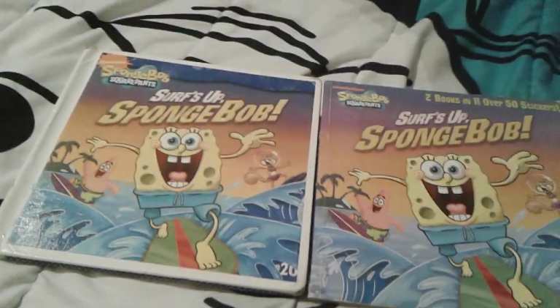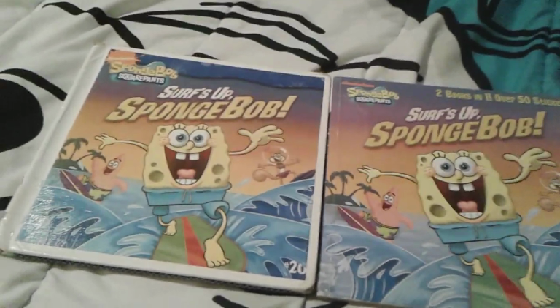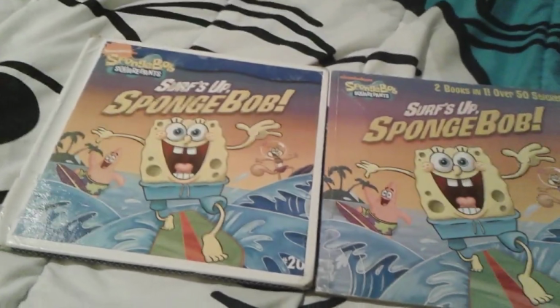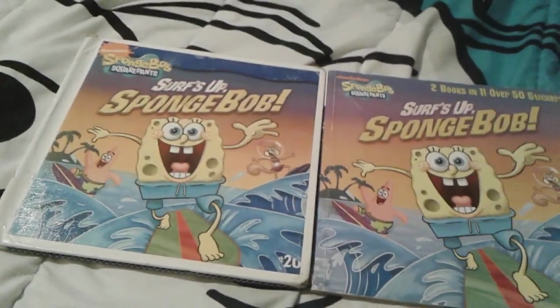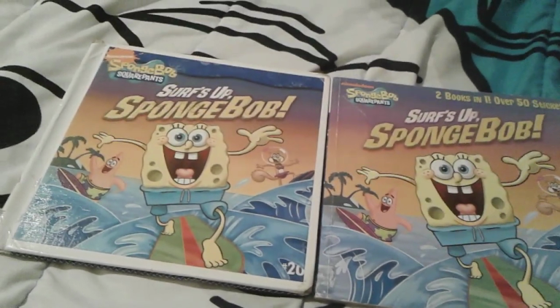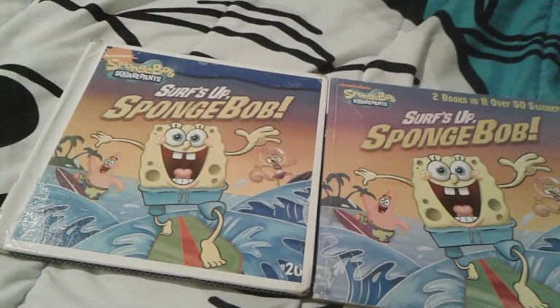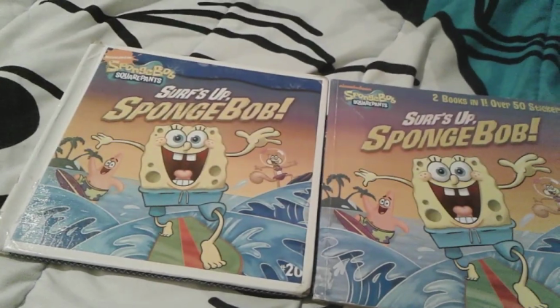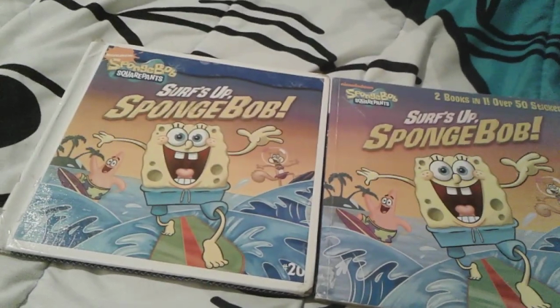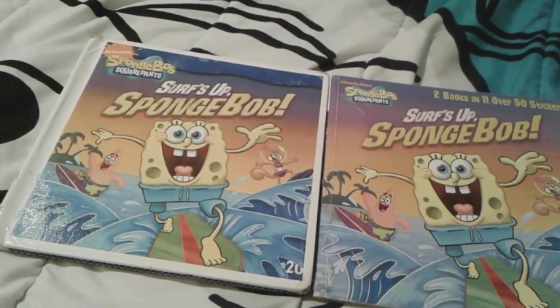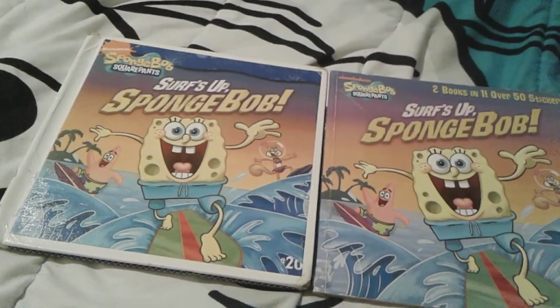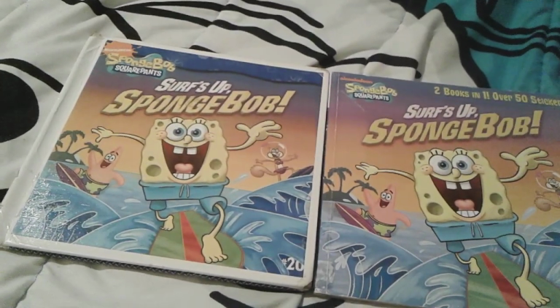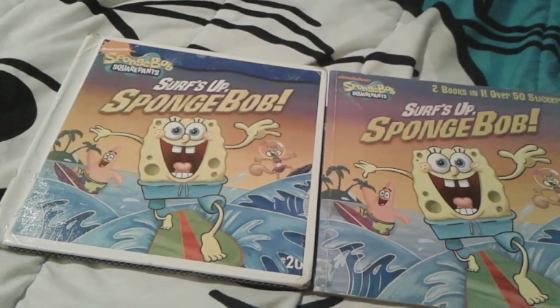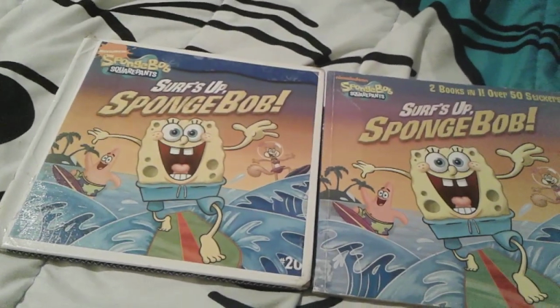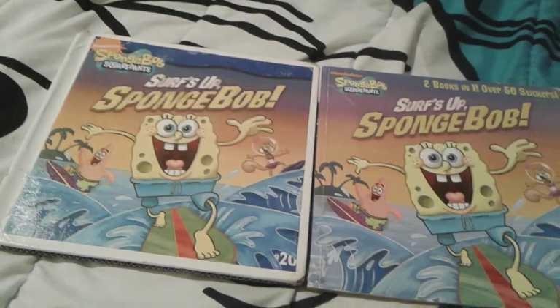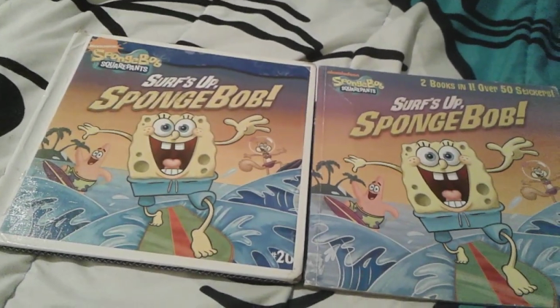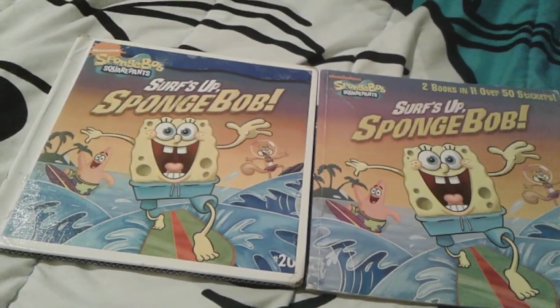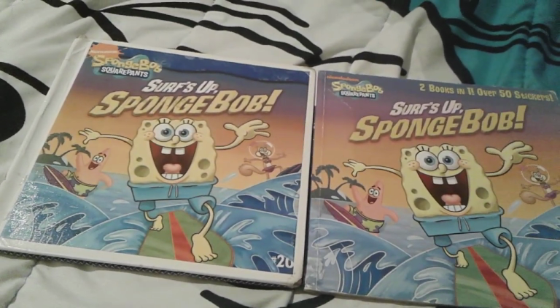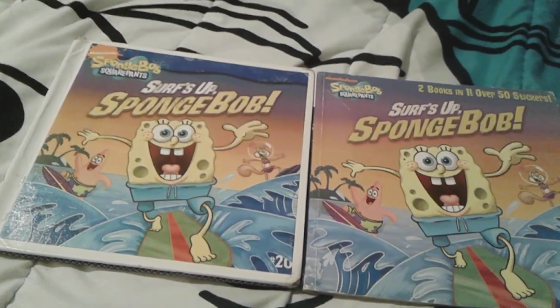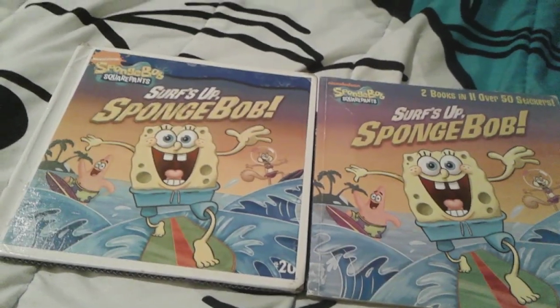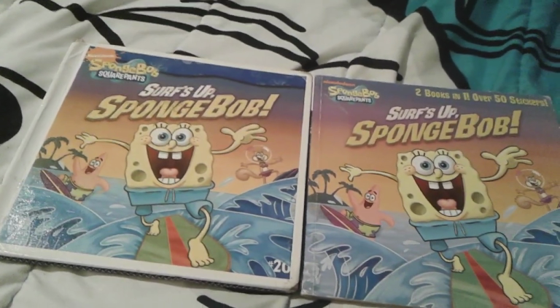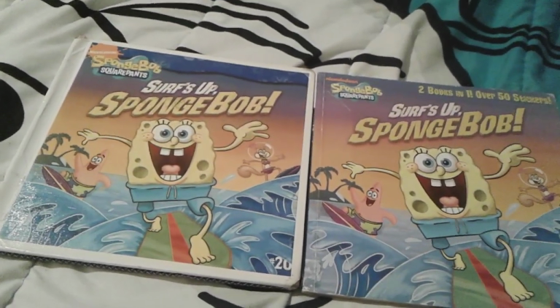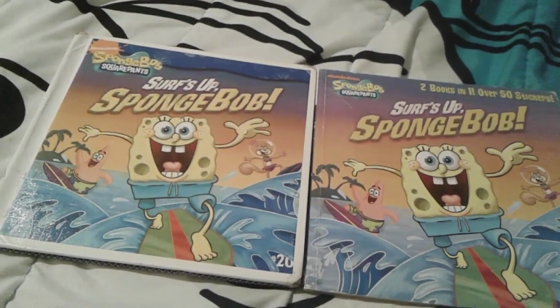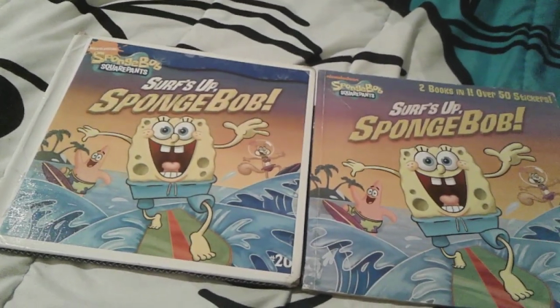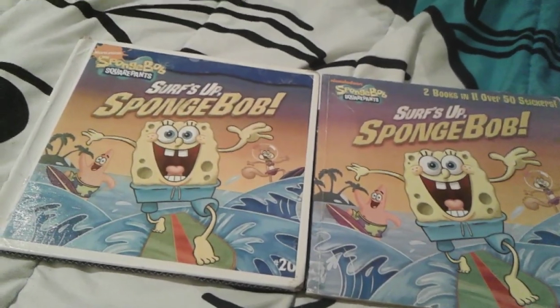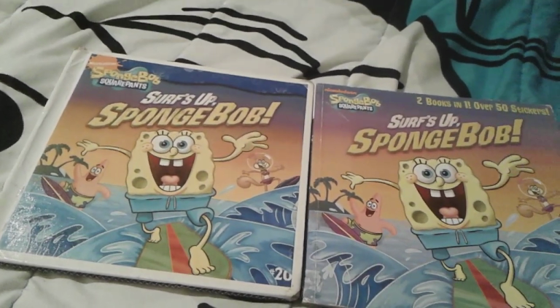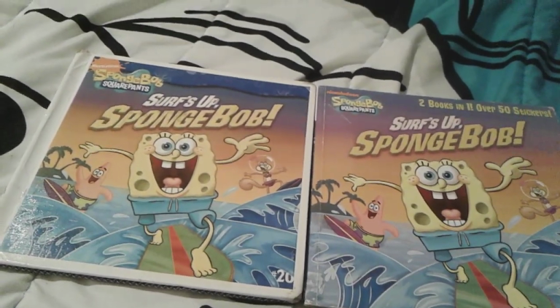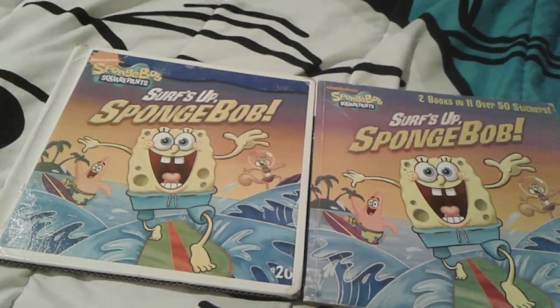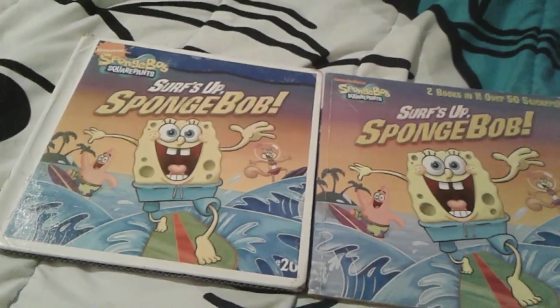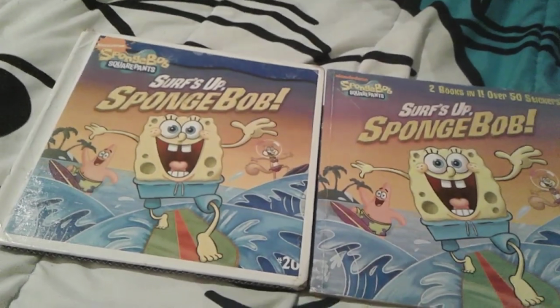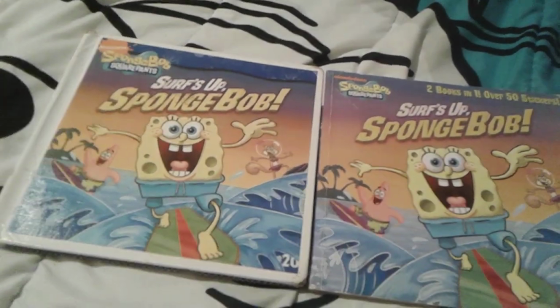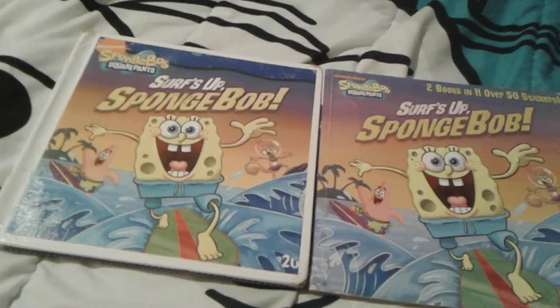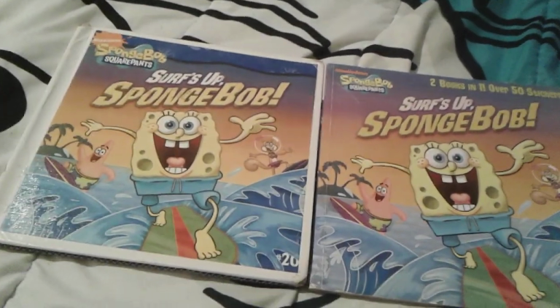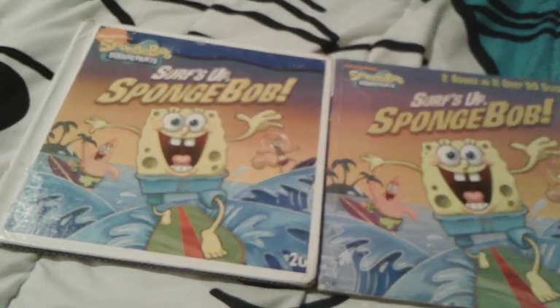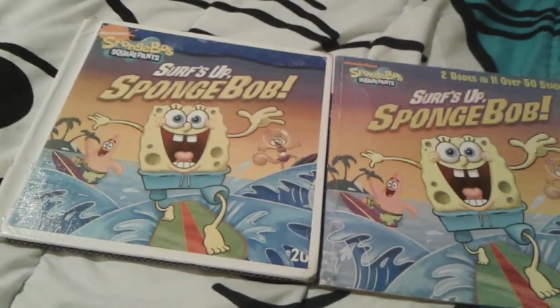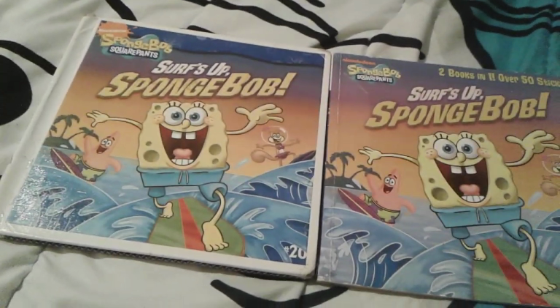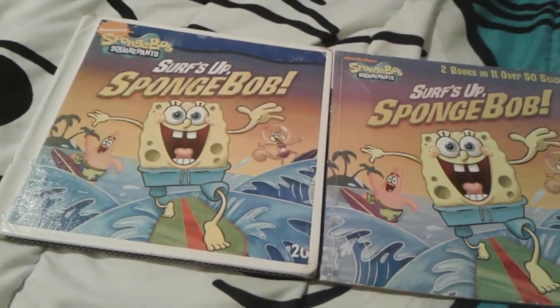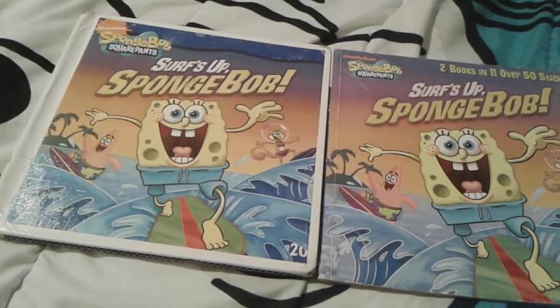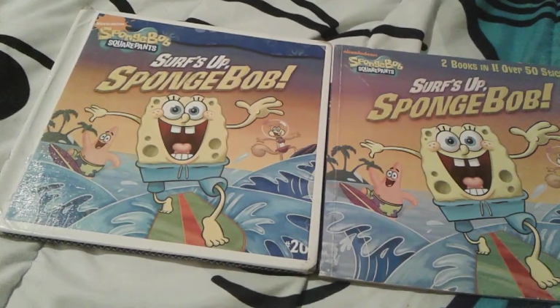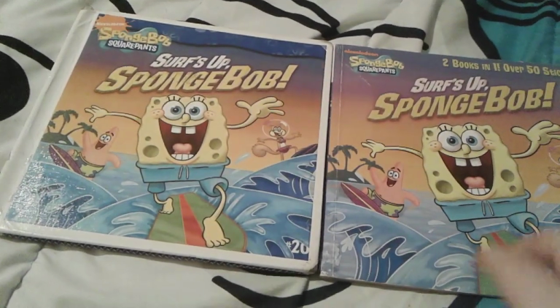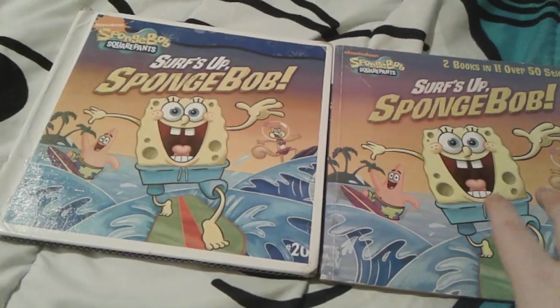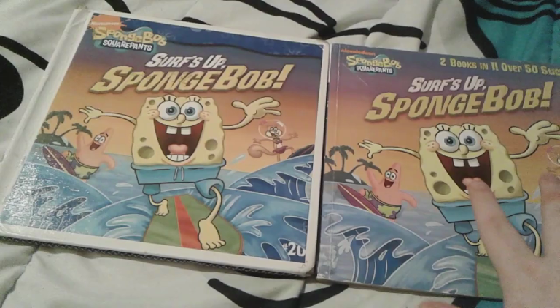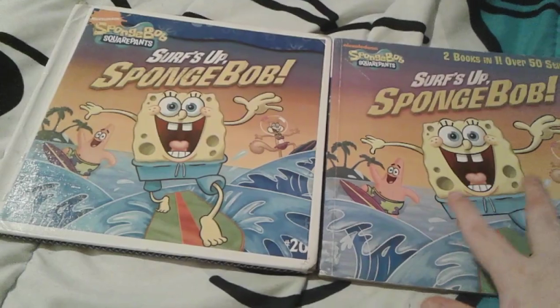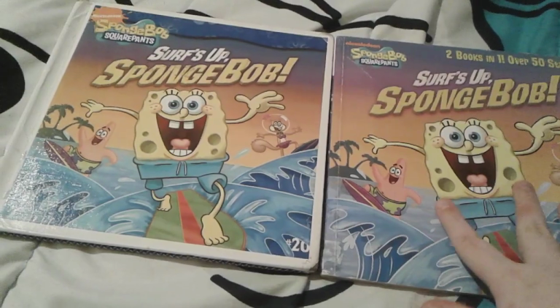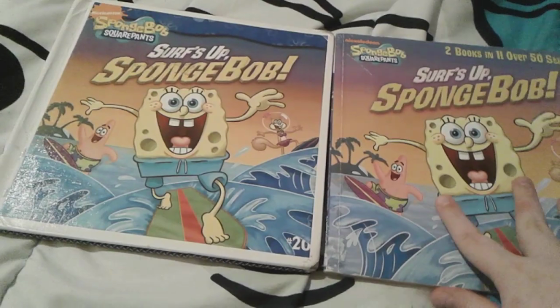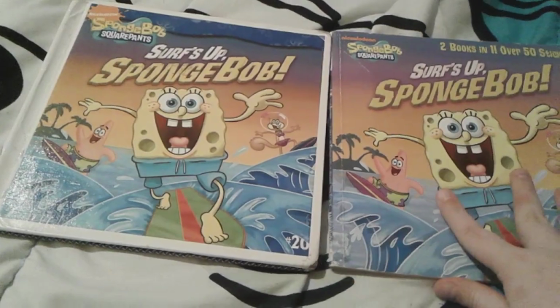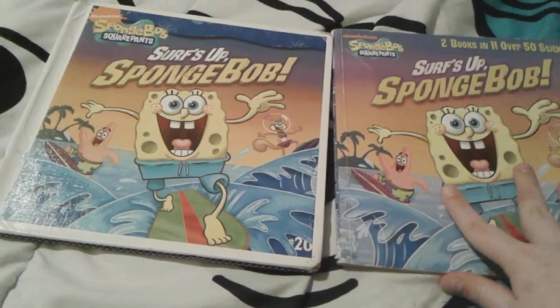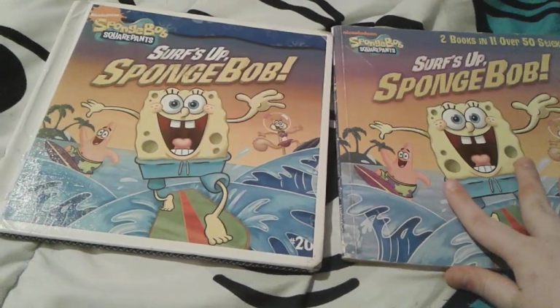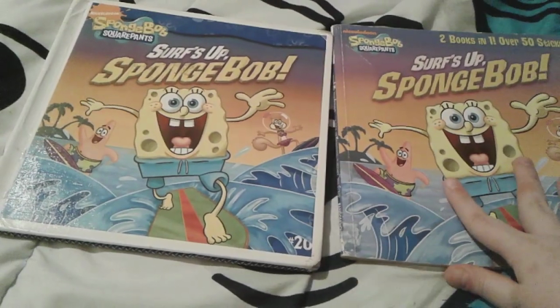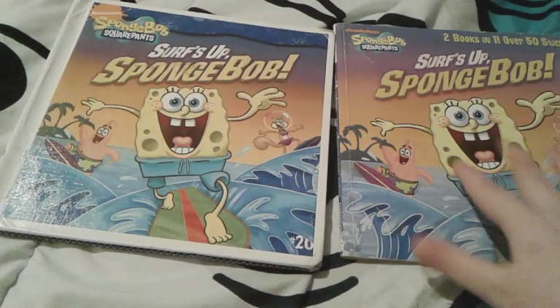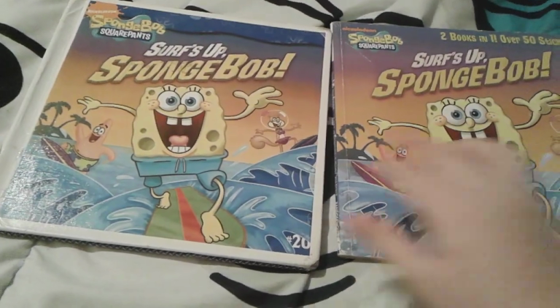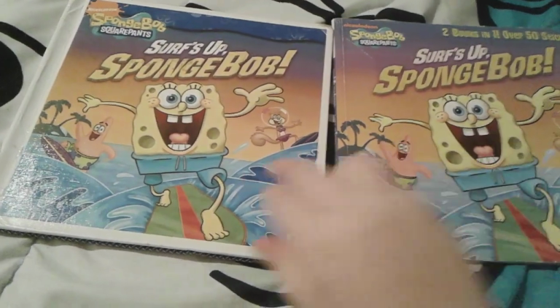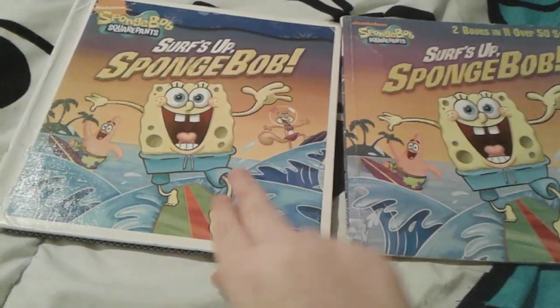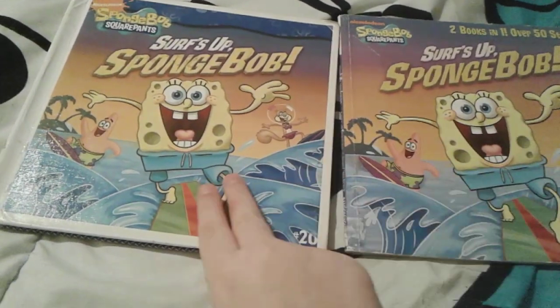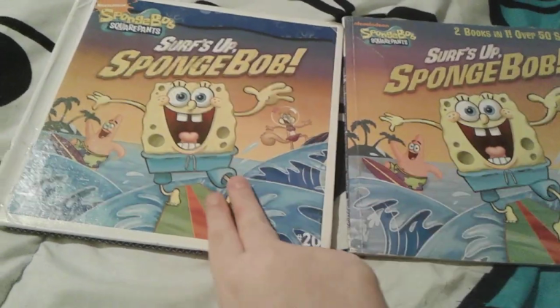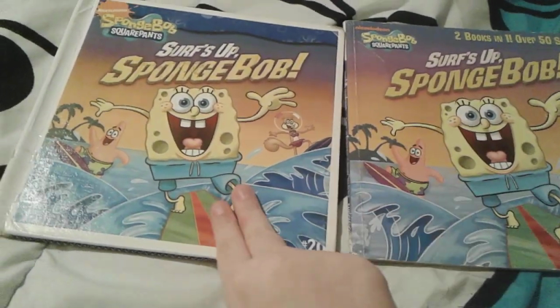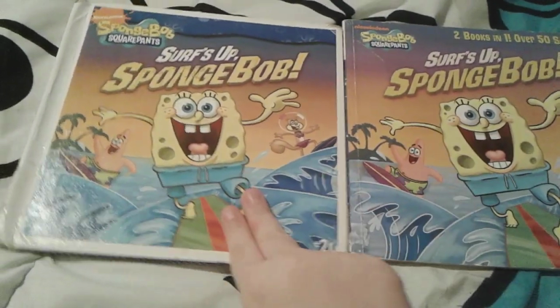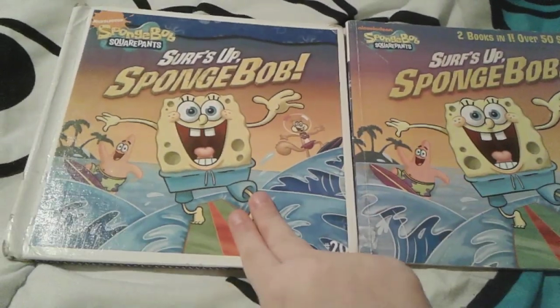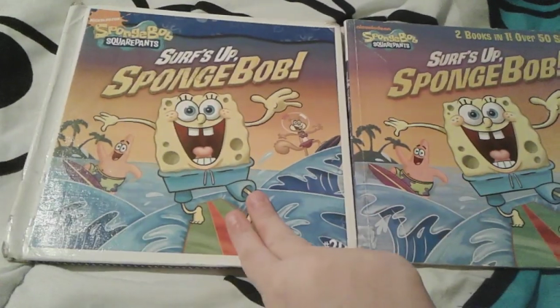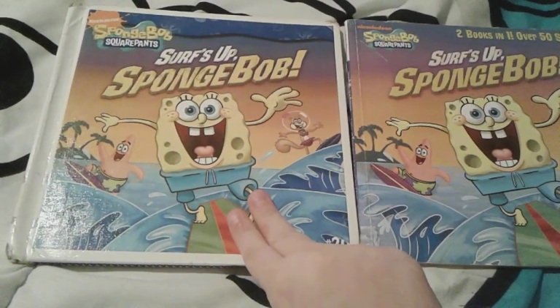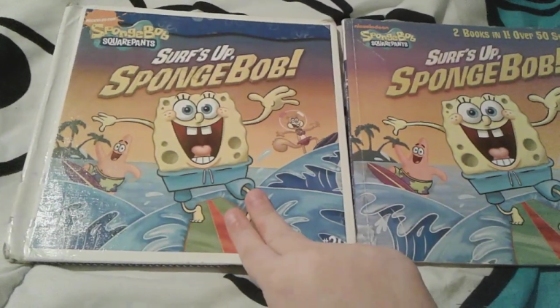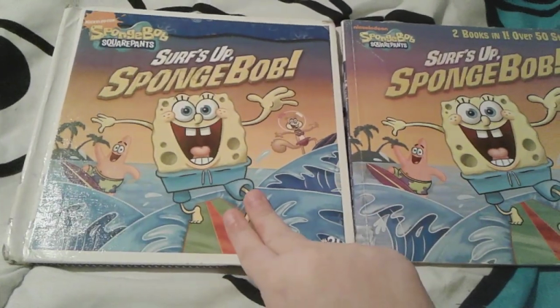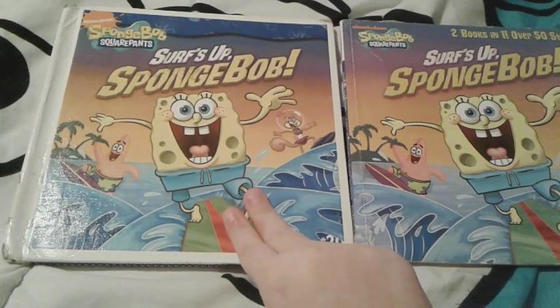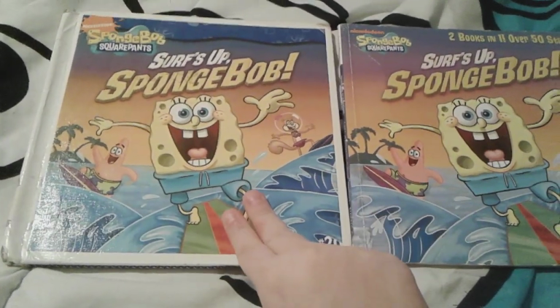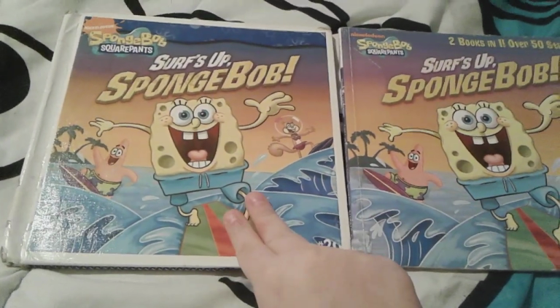Hey you guys, it's me Thomas, number one fan 2003 here, and as you can see I'm here with these two Spongebob books.